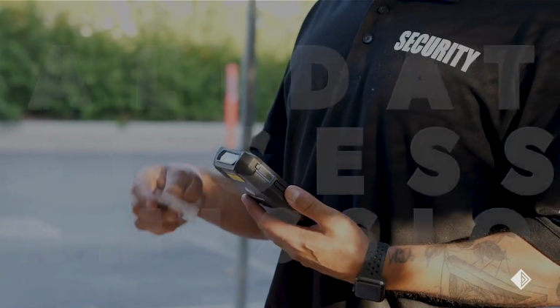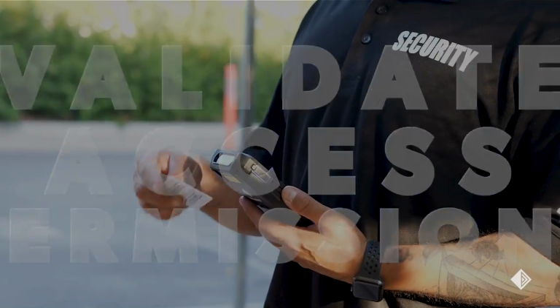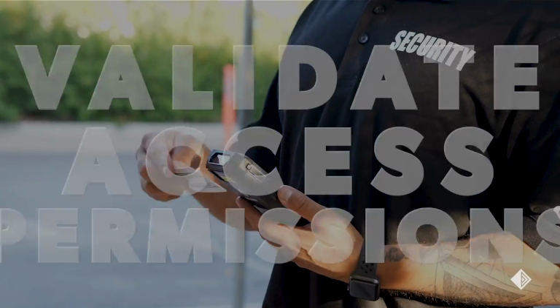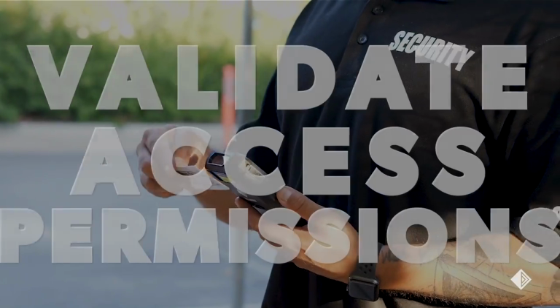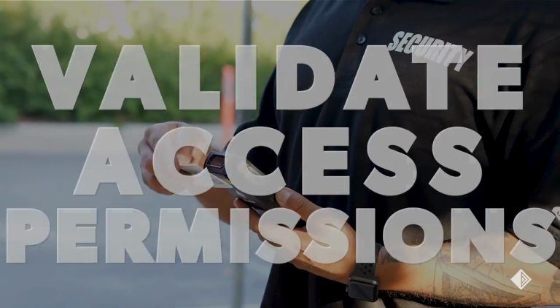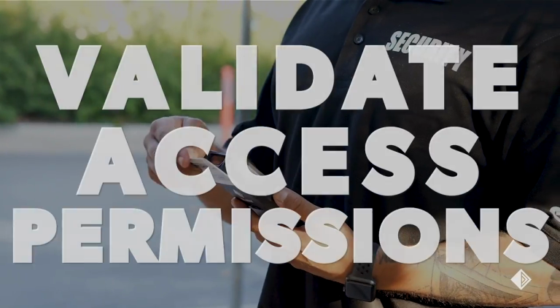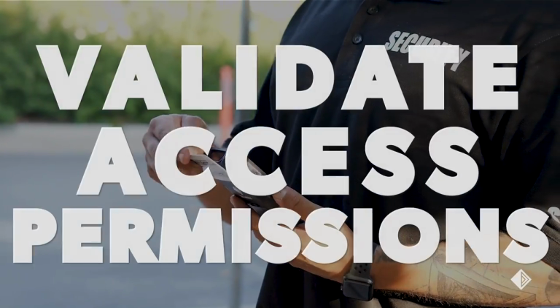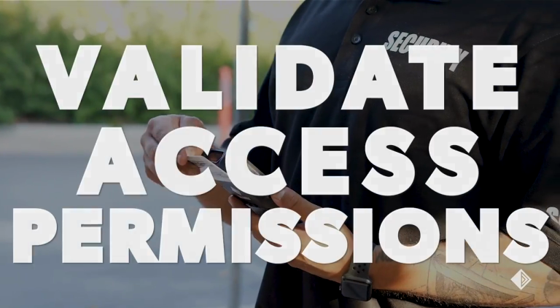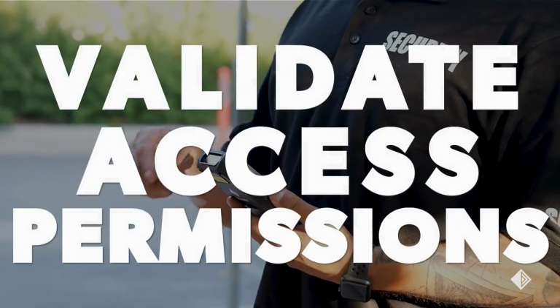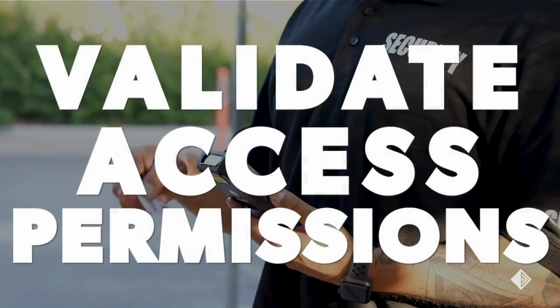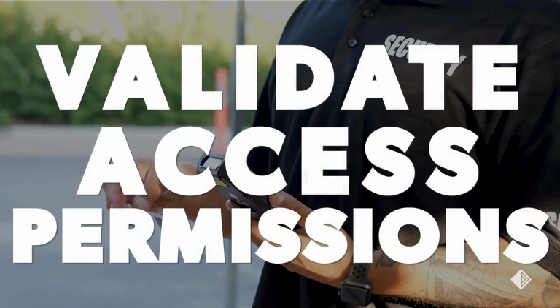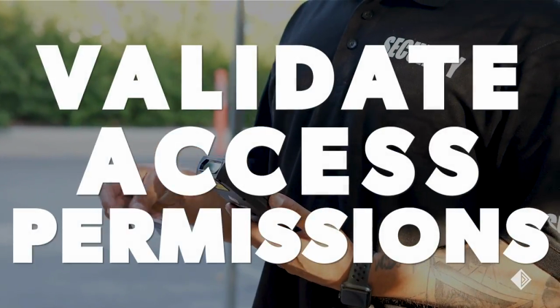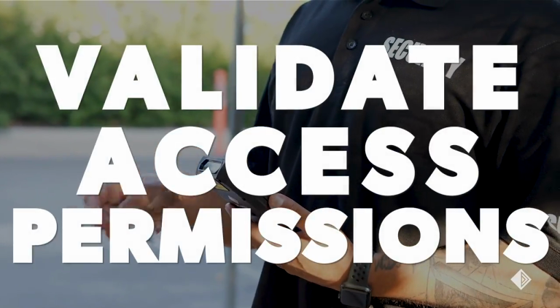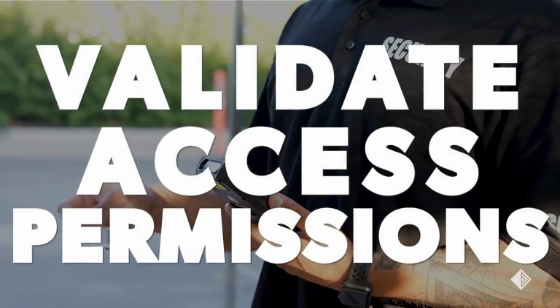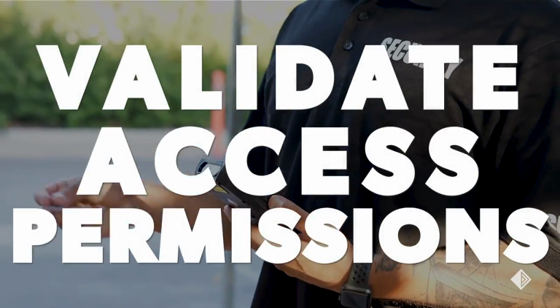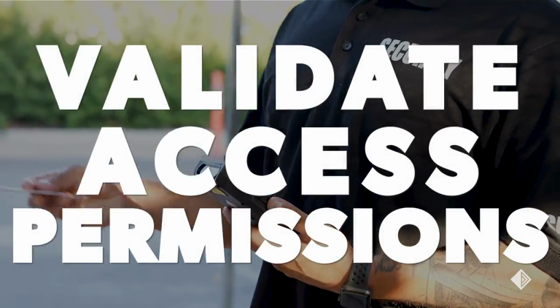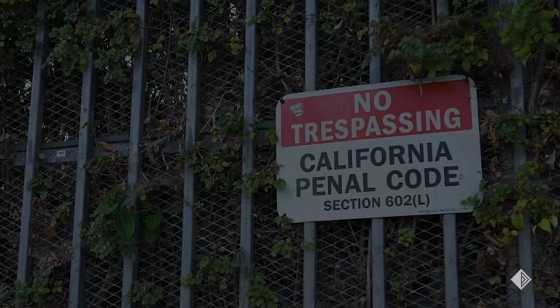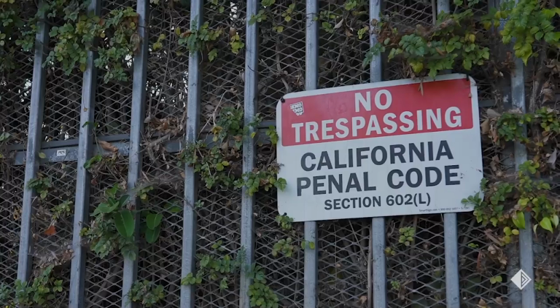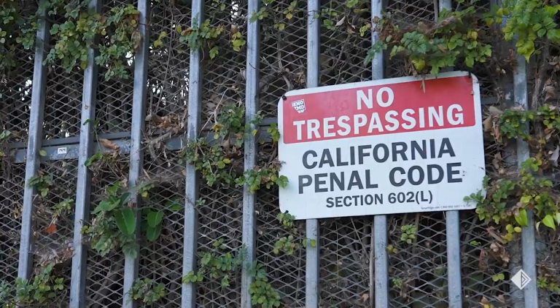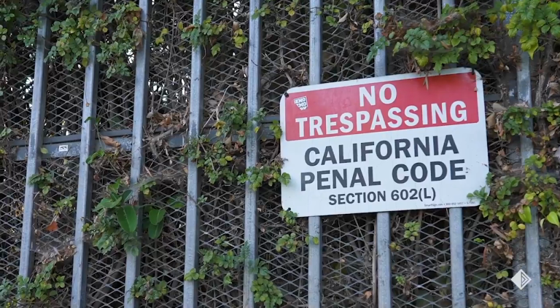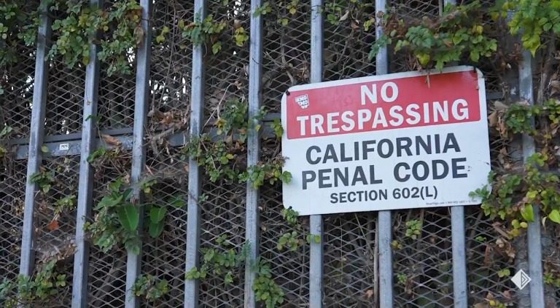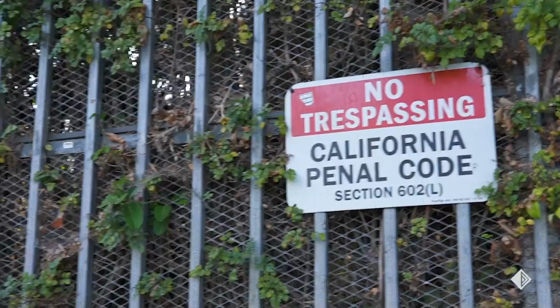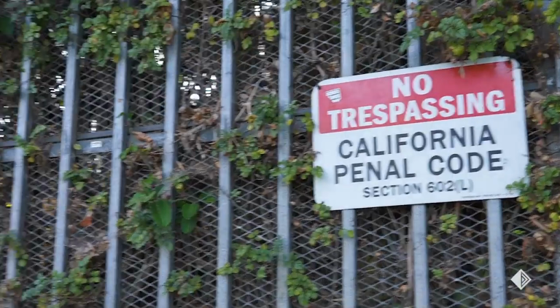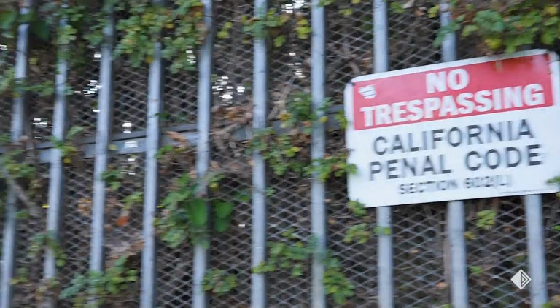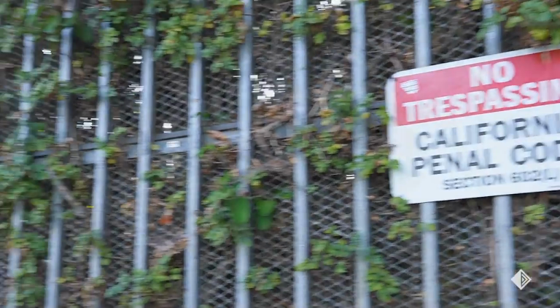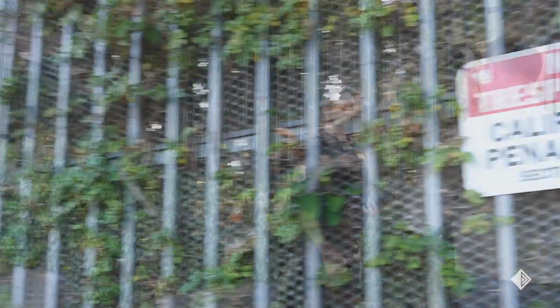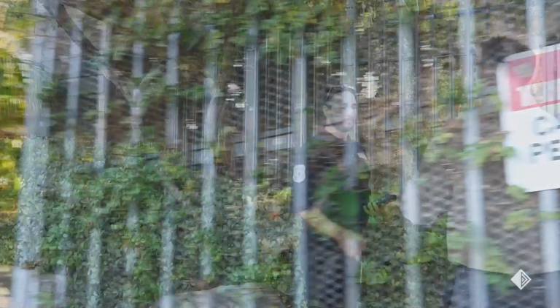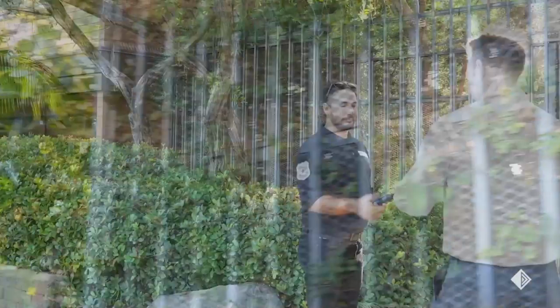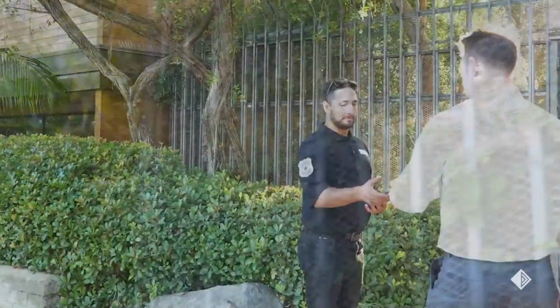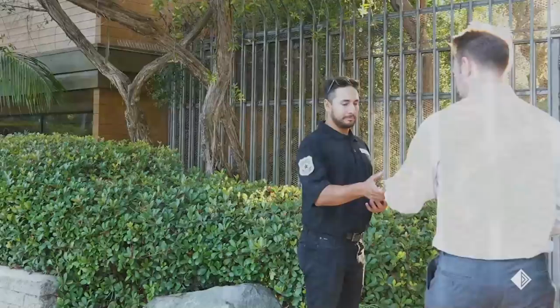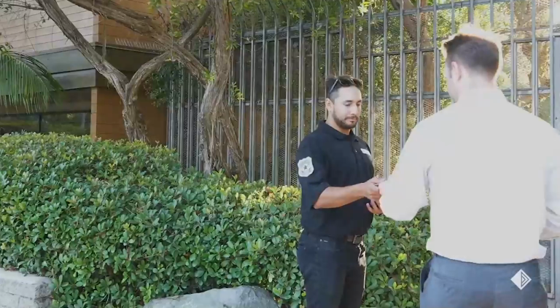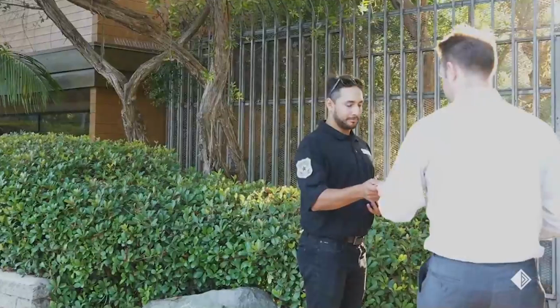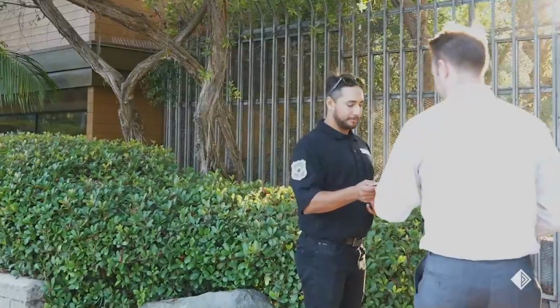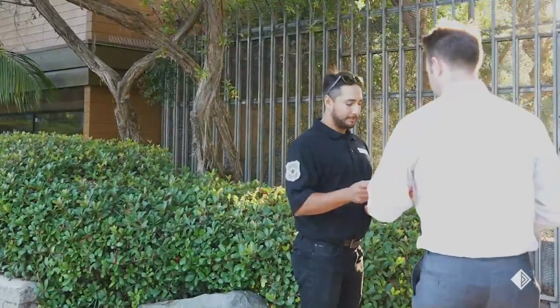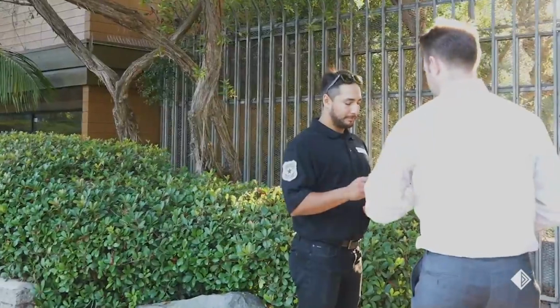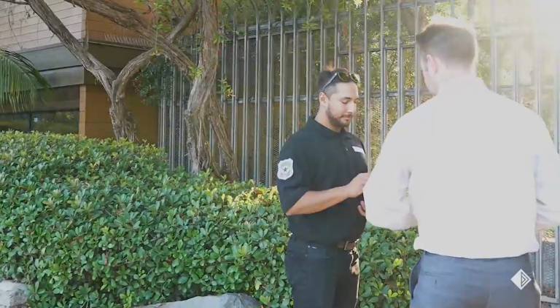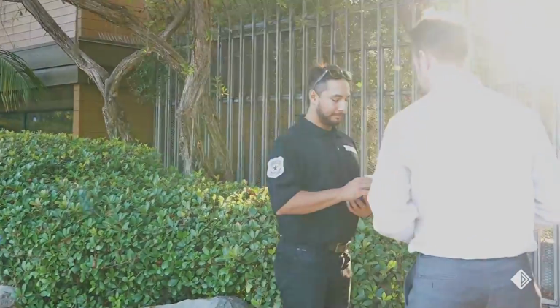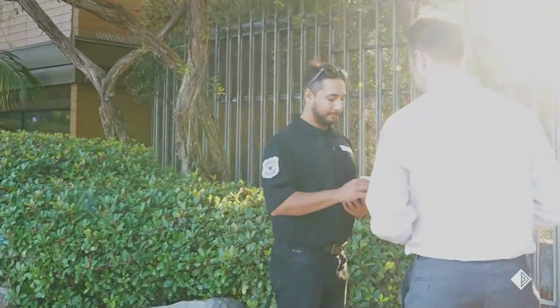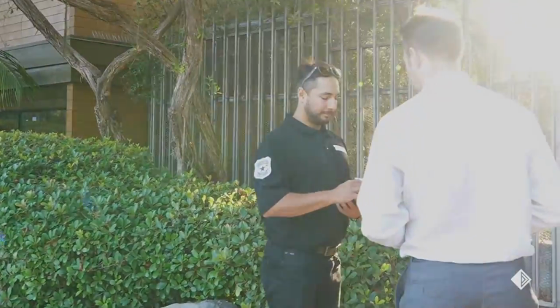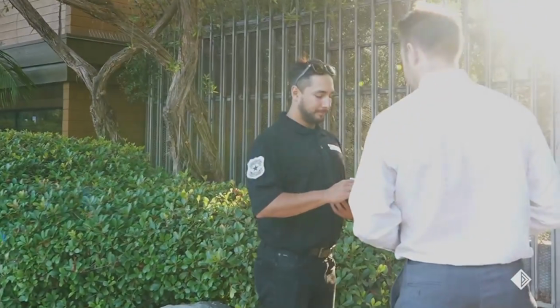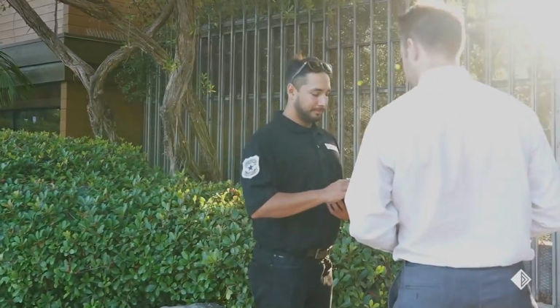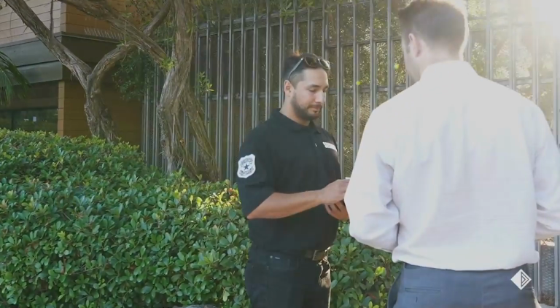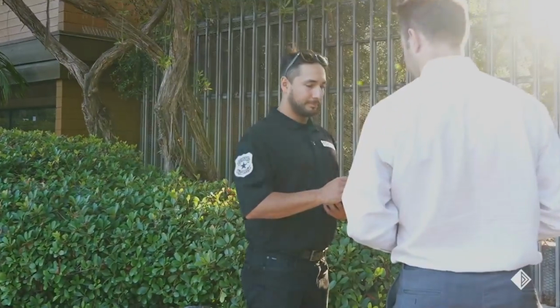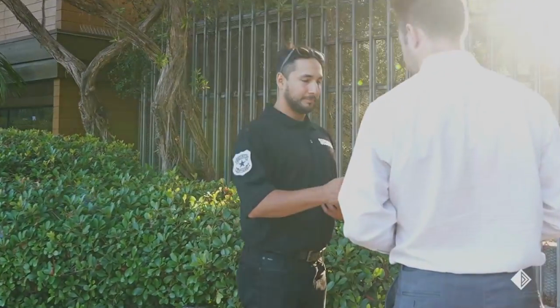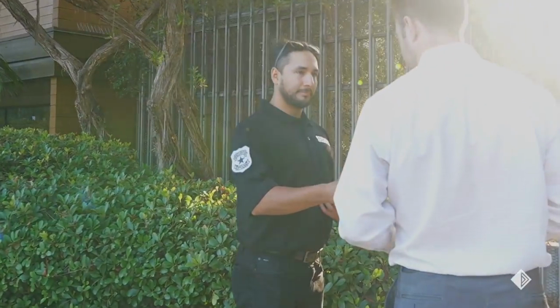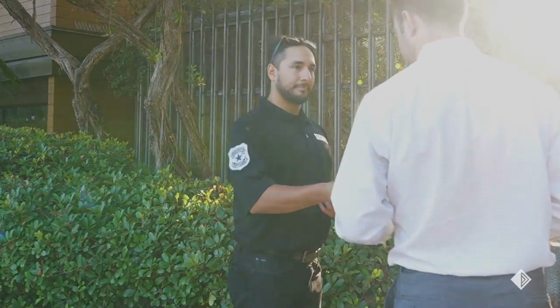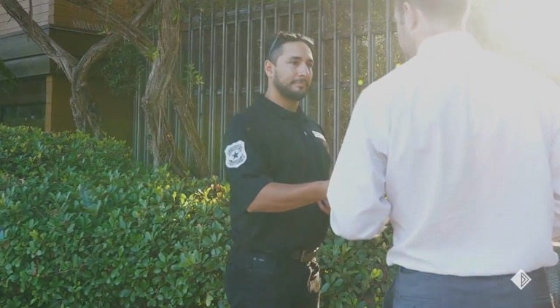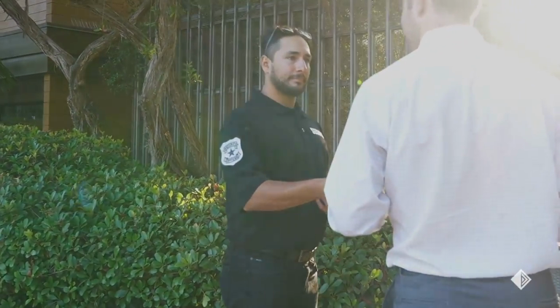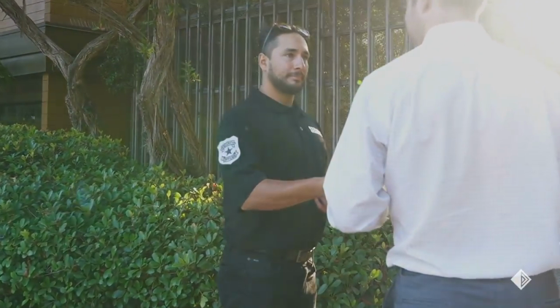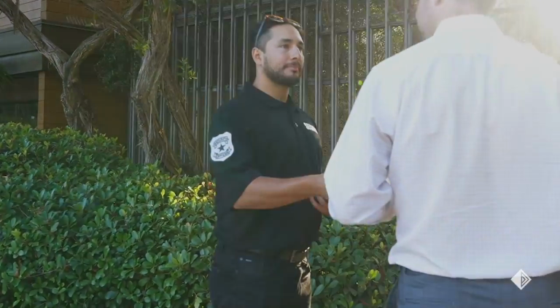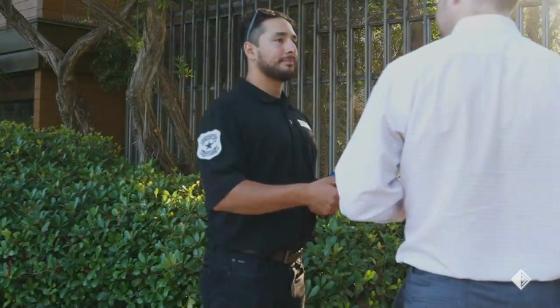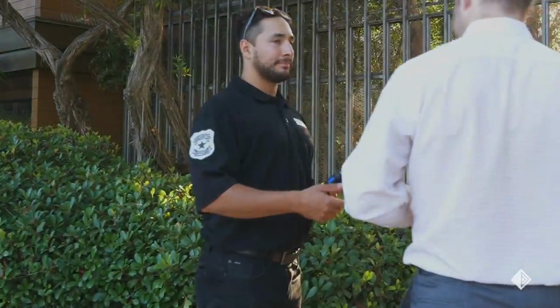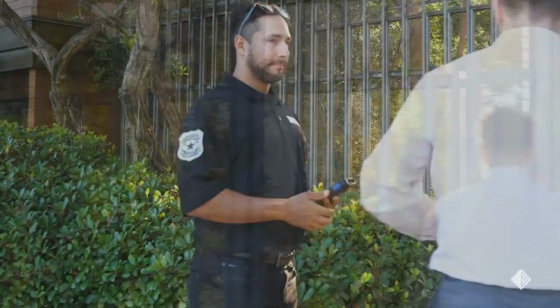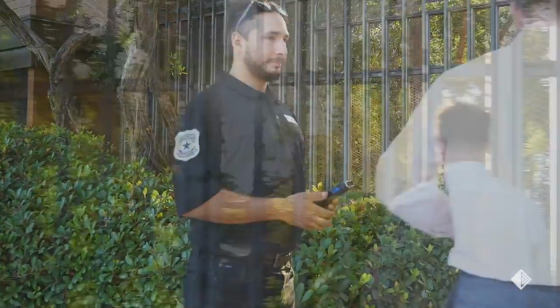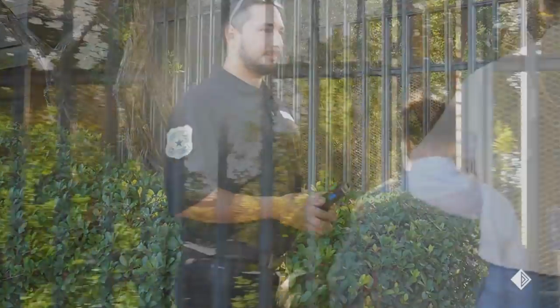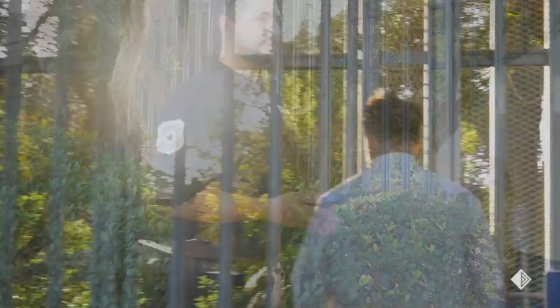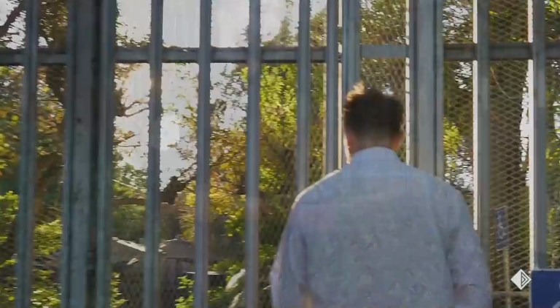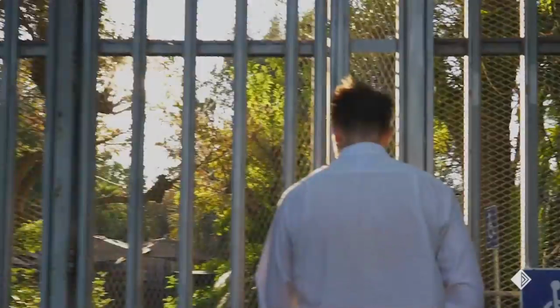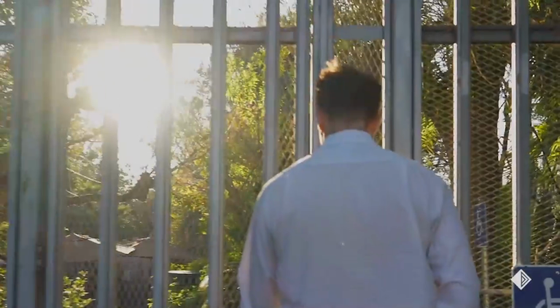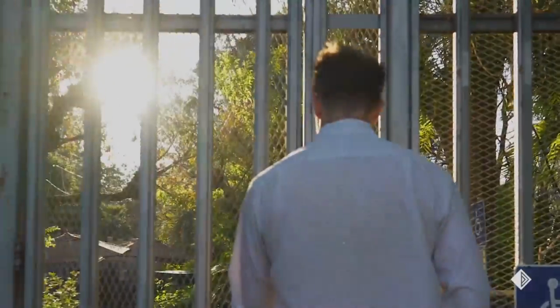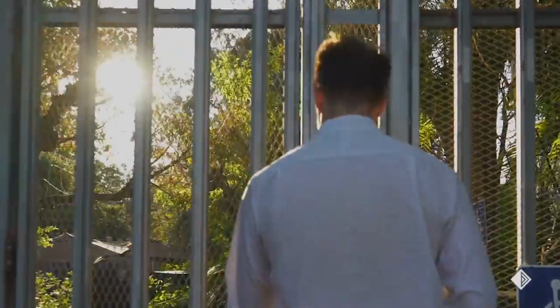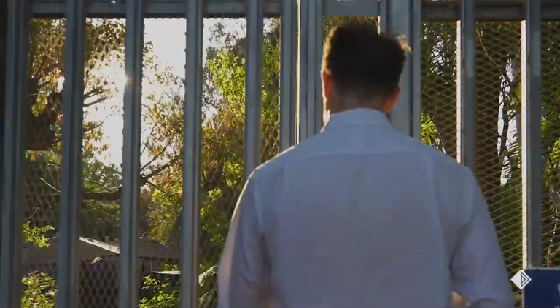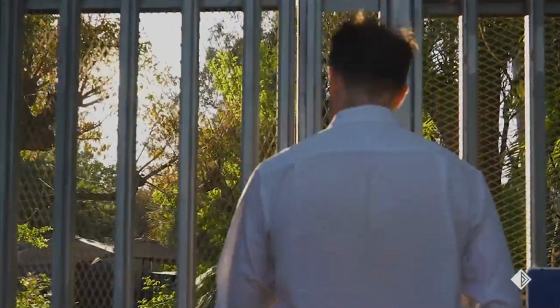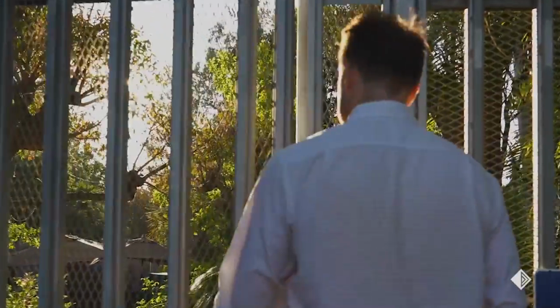Number three: validate access permissions. Check access permissions to secured work areas requiring special security clearances.